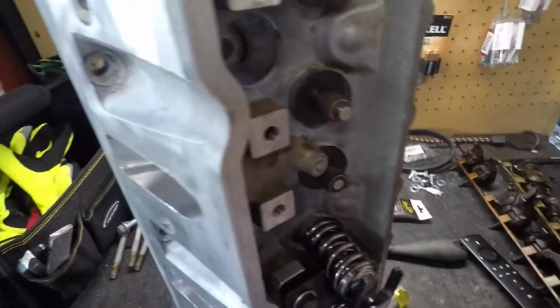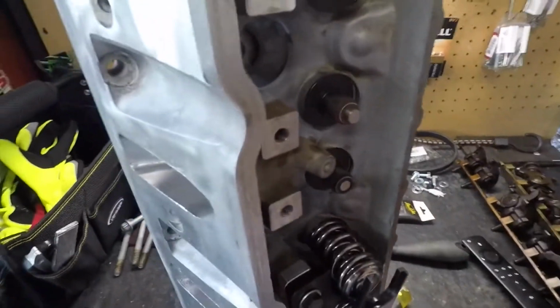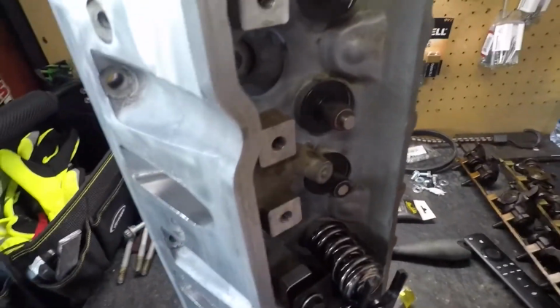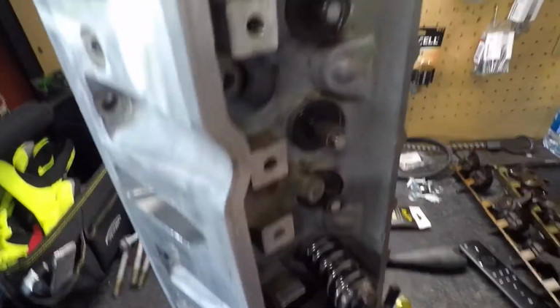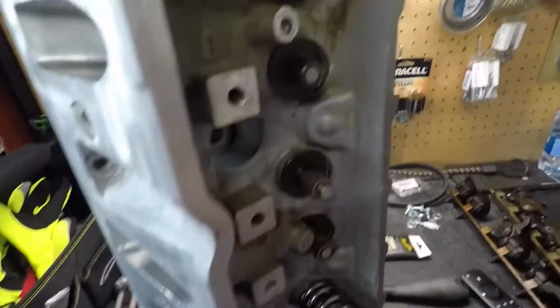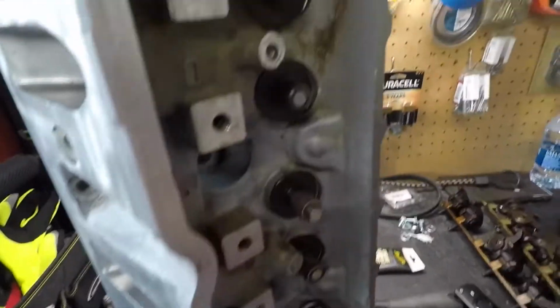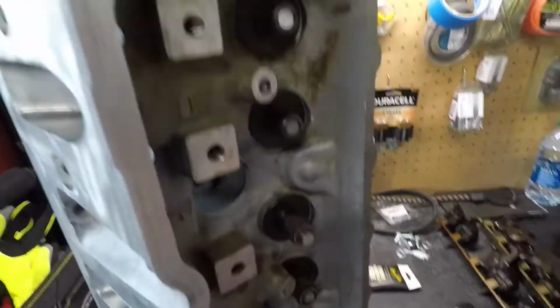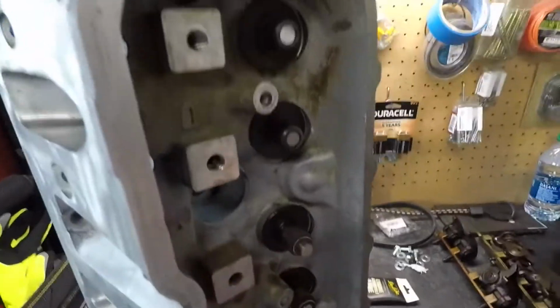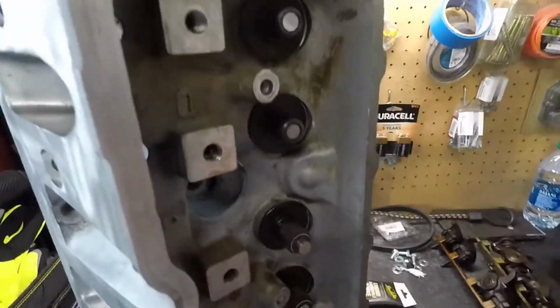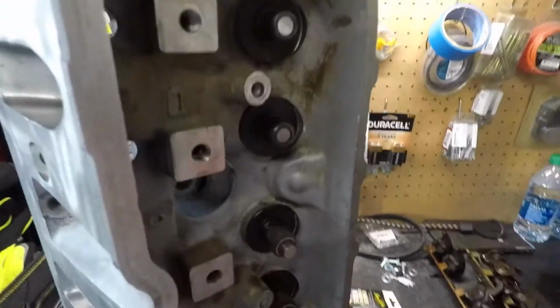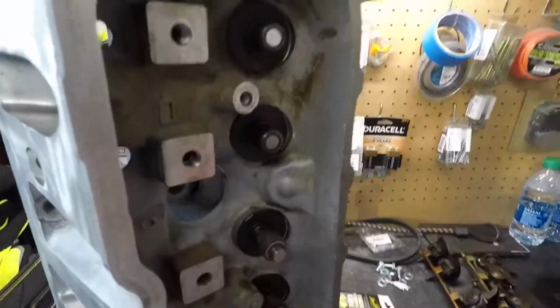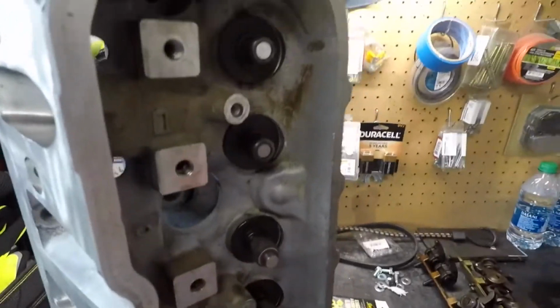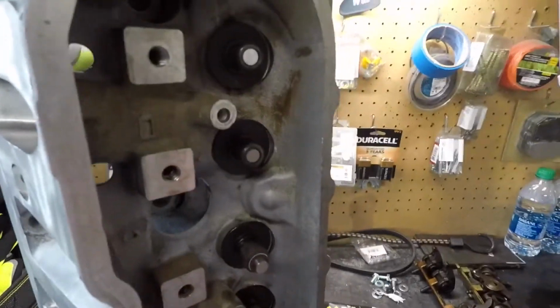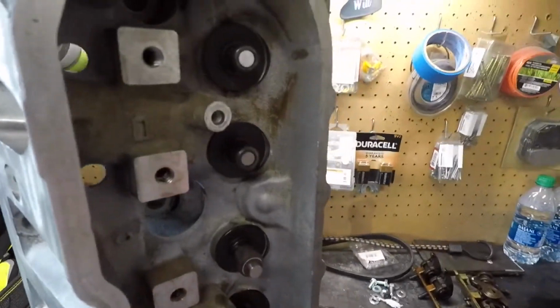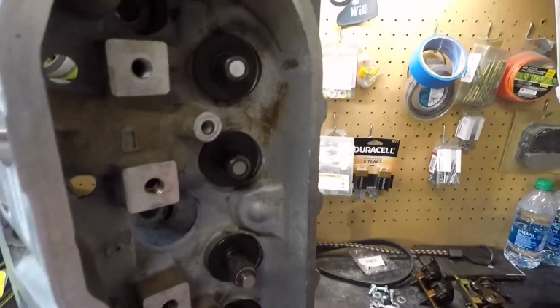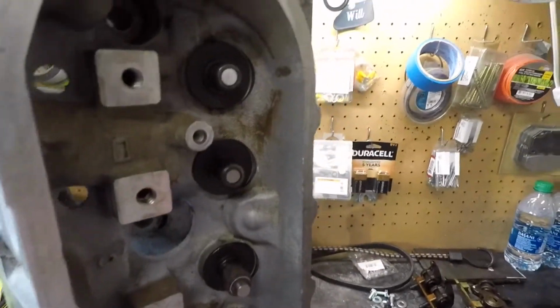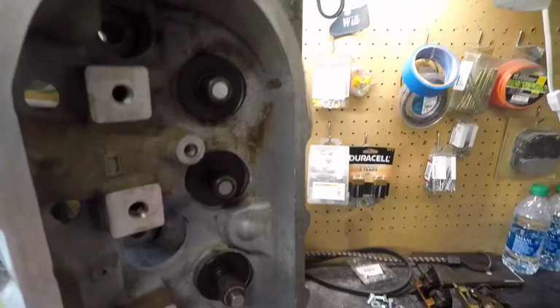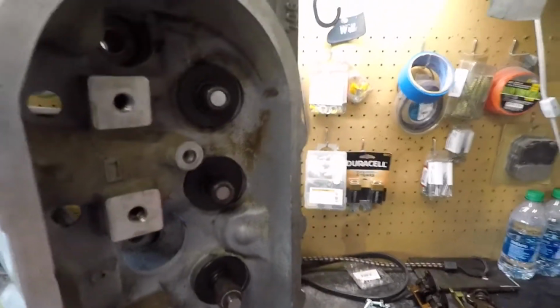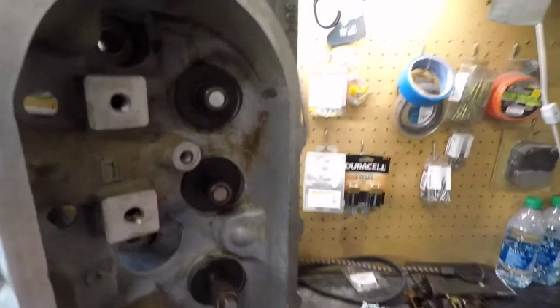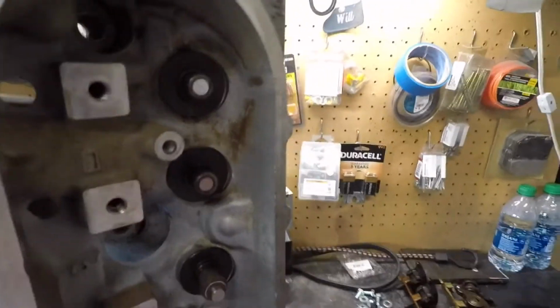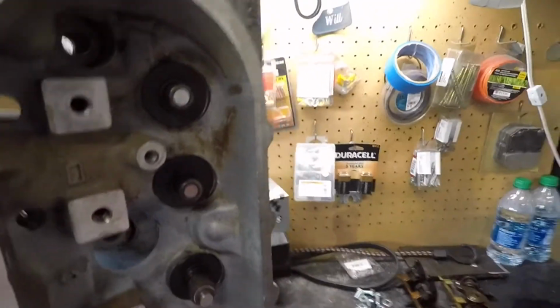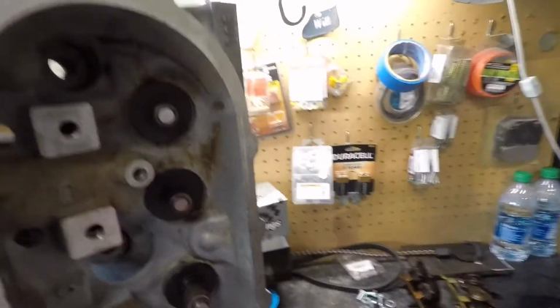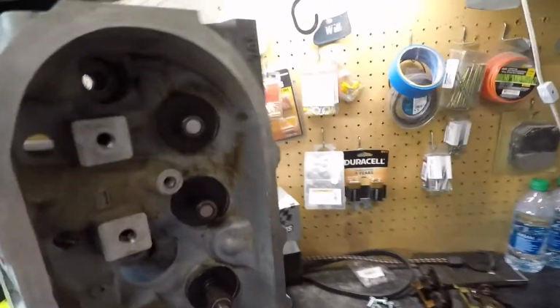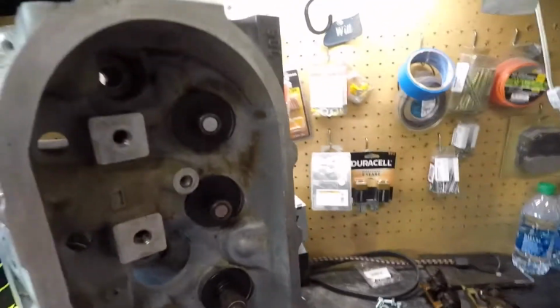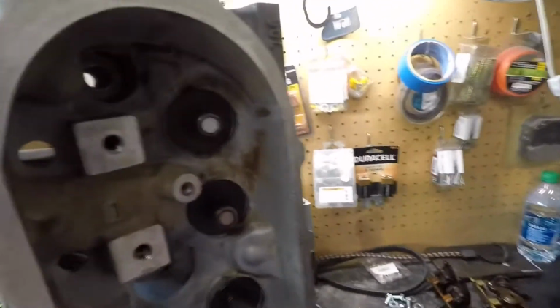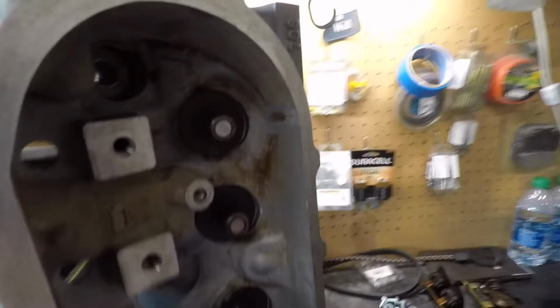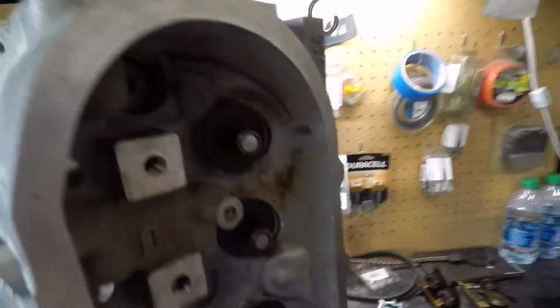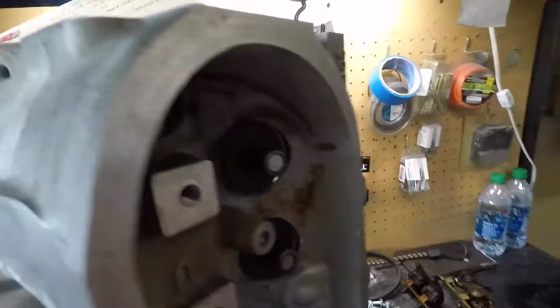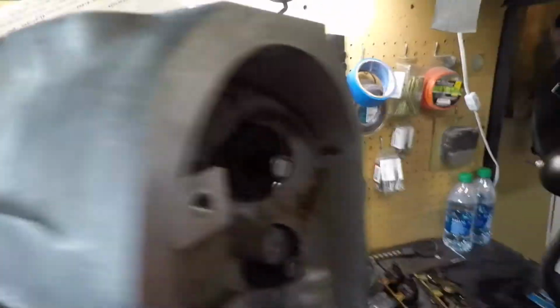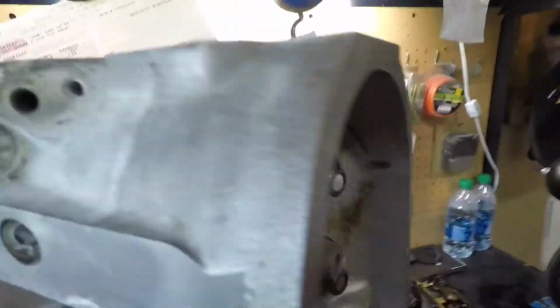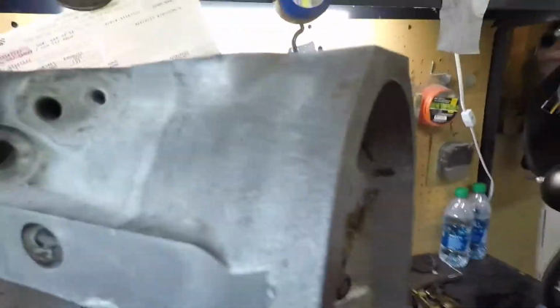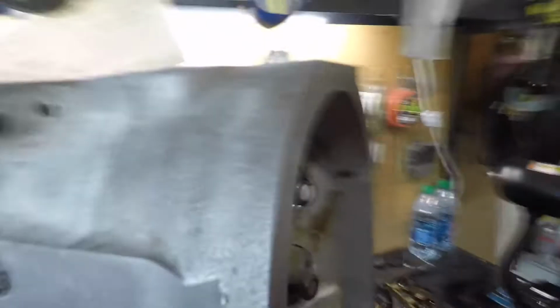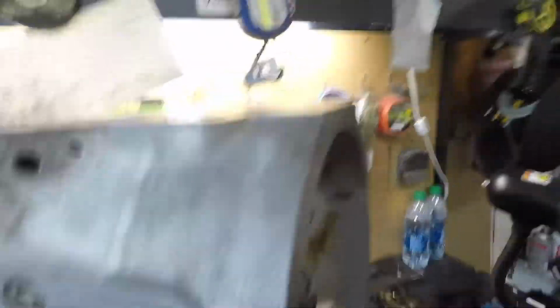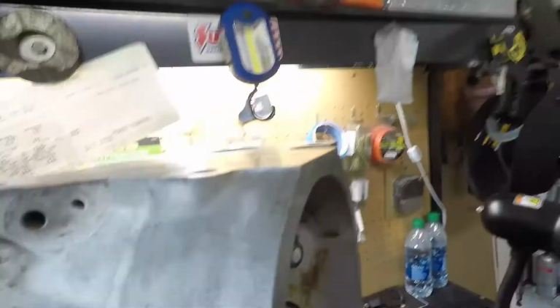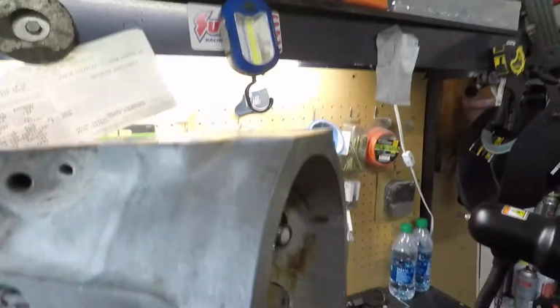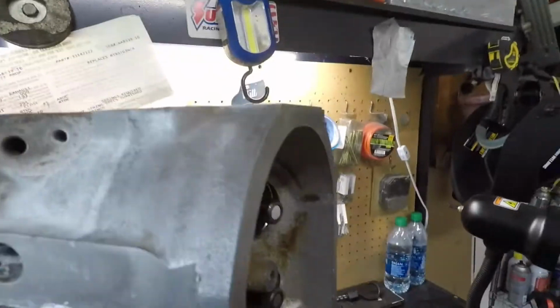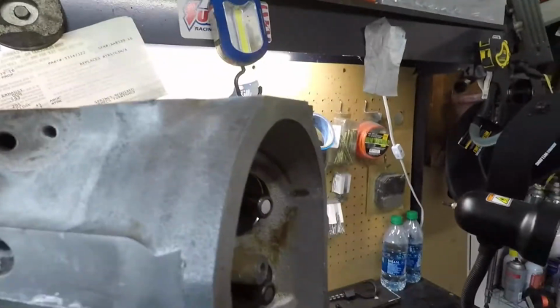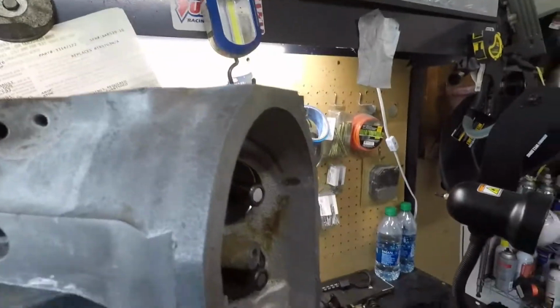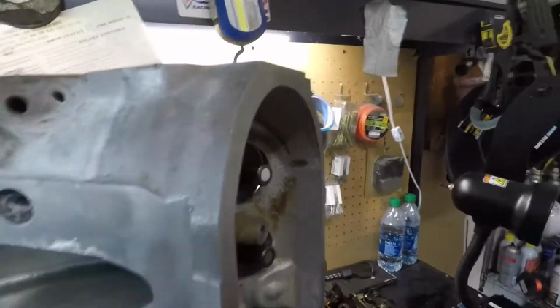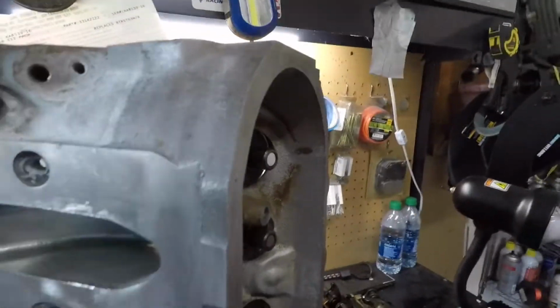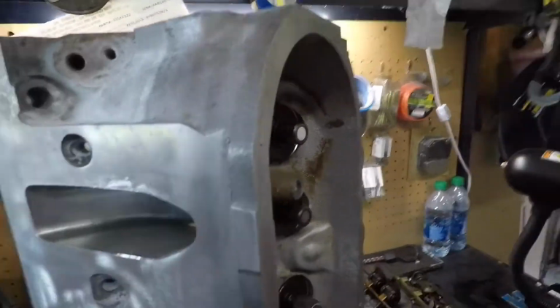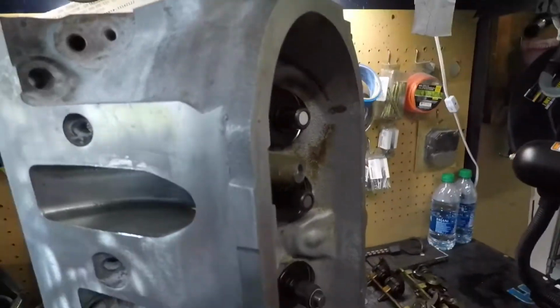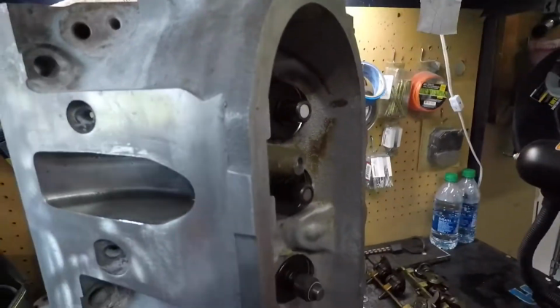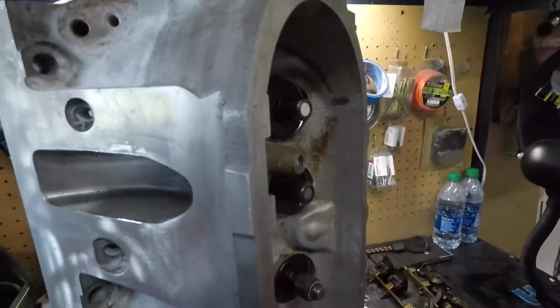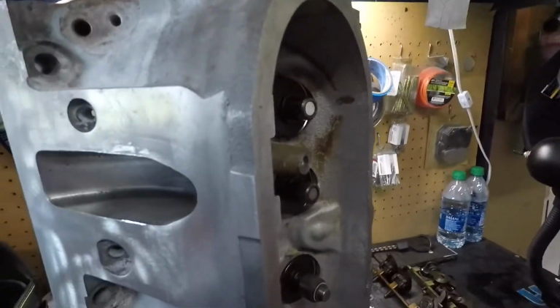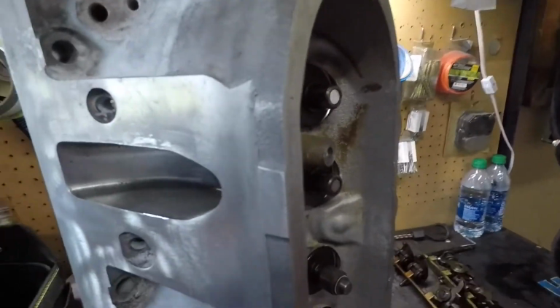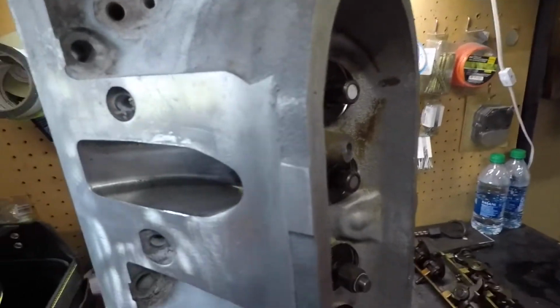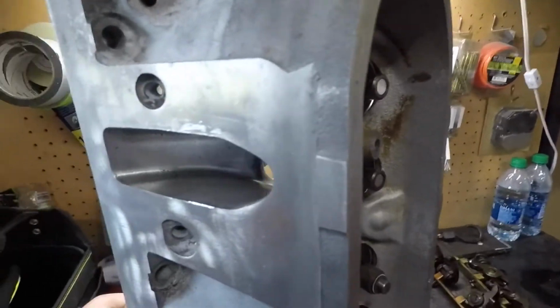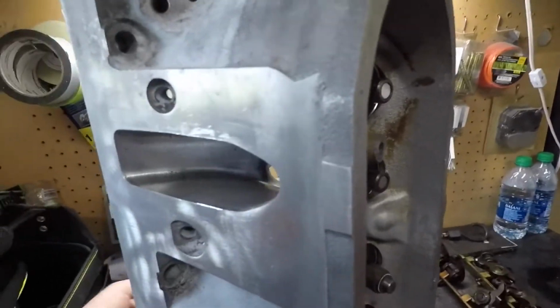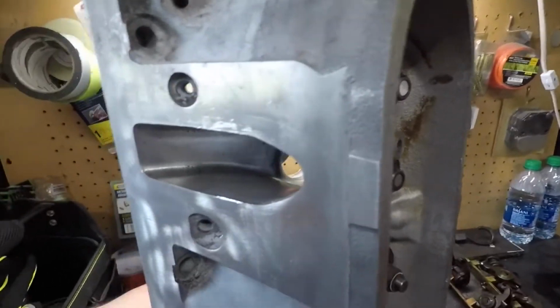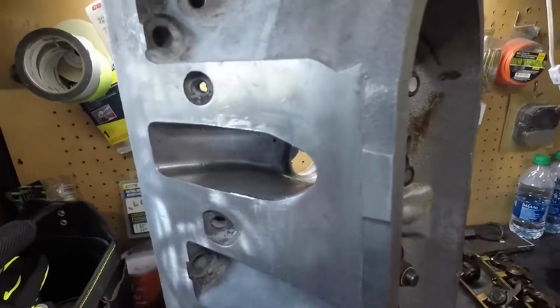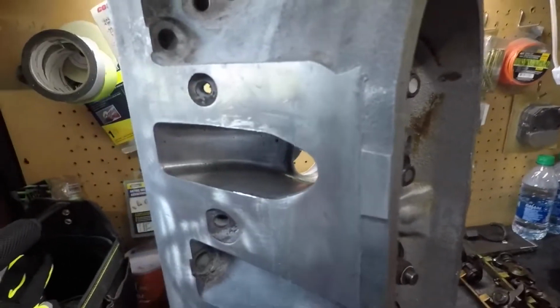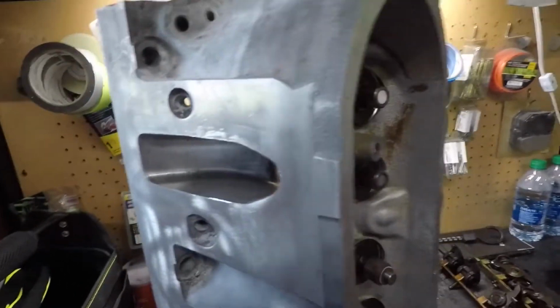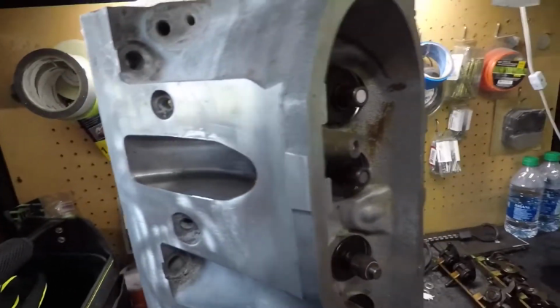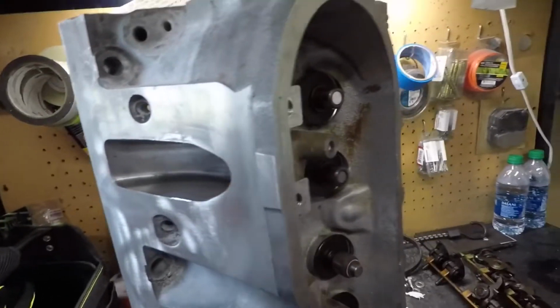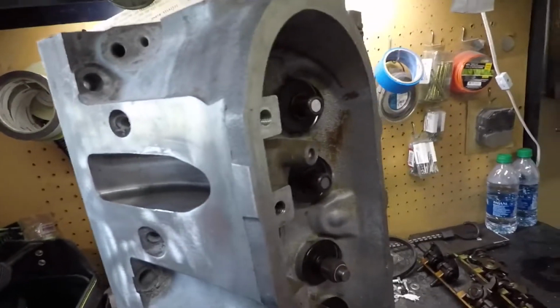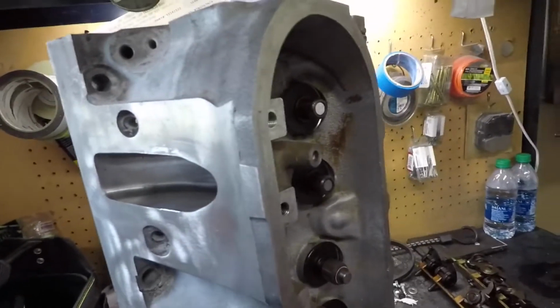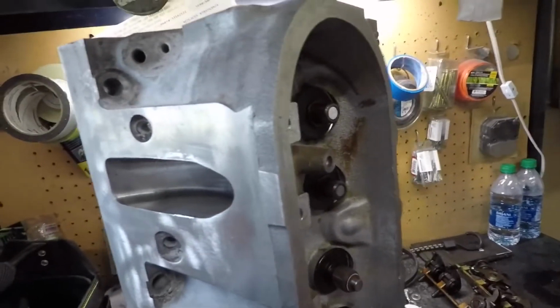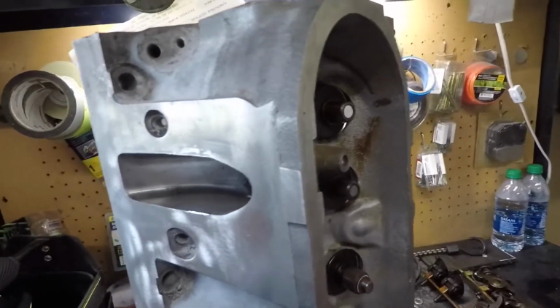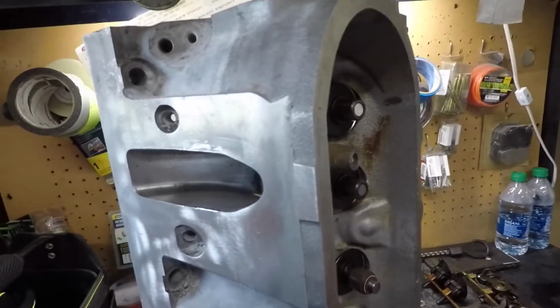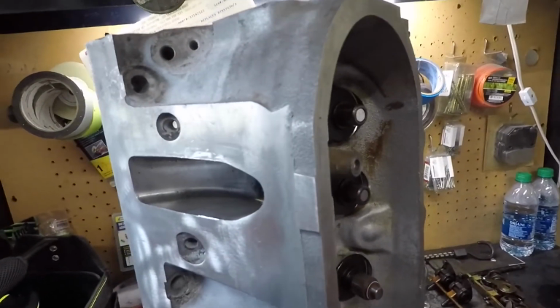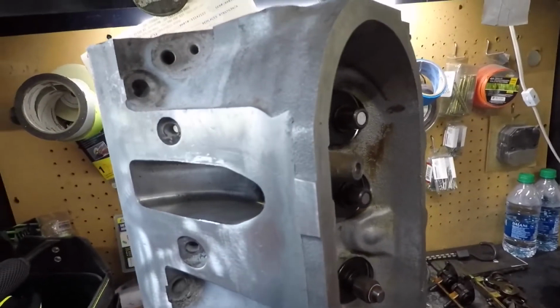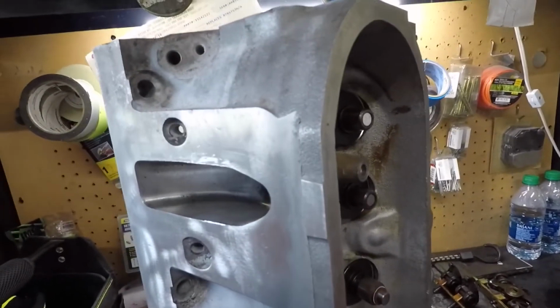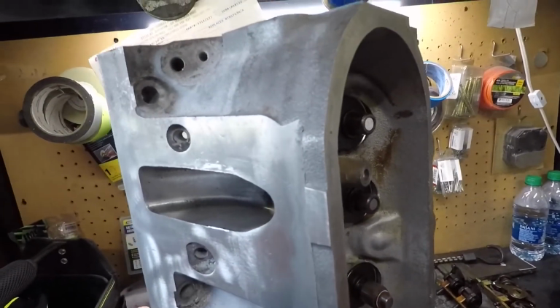And then you'll want to take your hammer and just tap-tap-tap and get that baby on there. Once it's seated, you'll hear a thunk — you'll know it's flat with the surface. So we'll go ahead and grab our other seals.